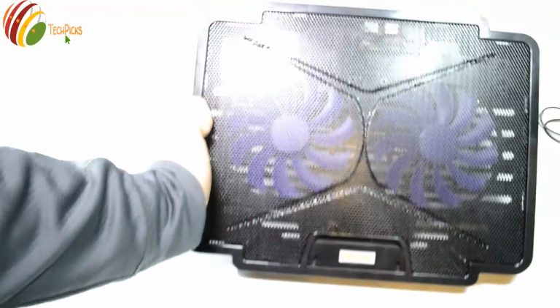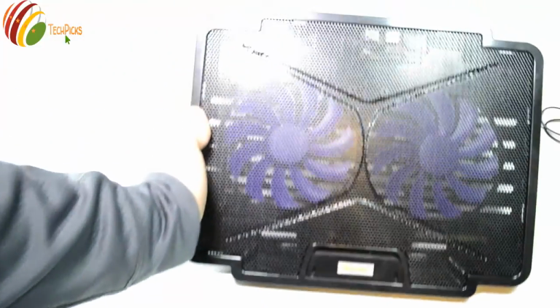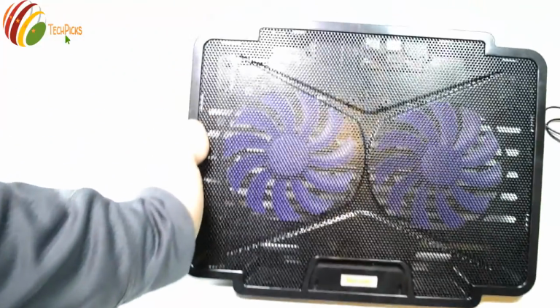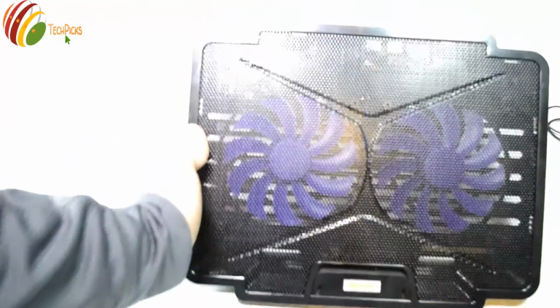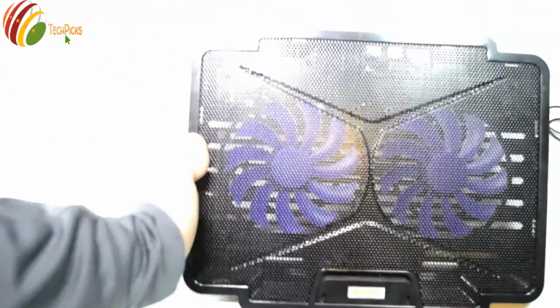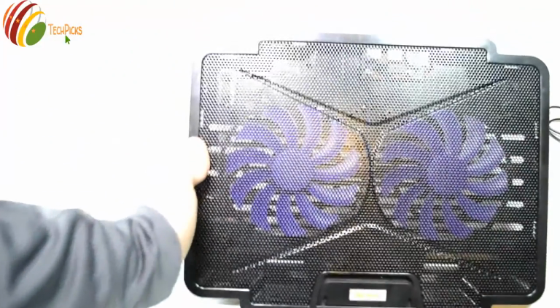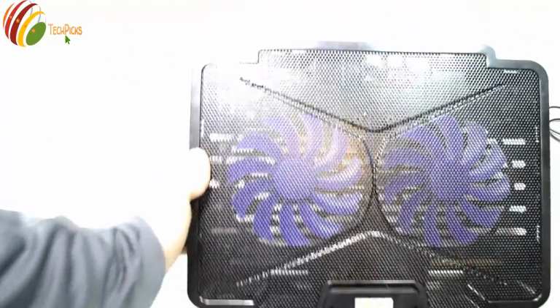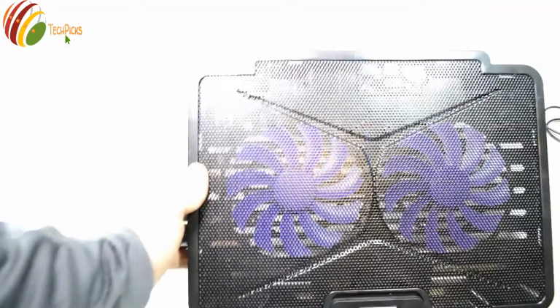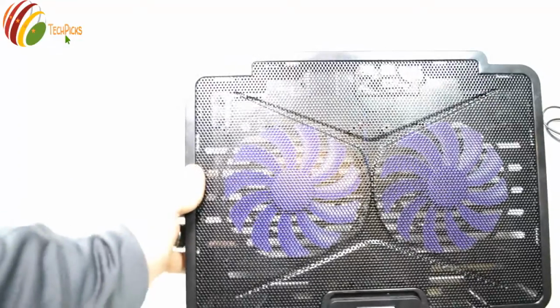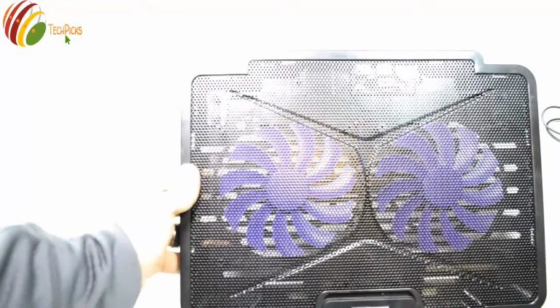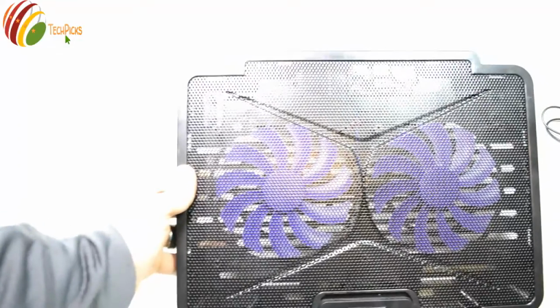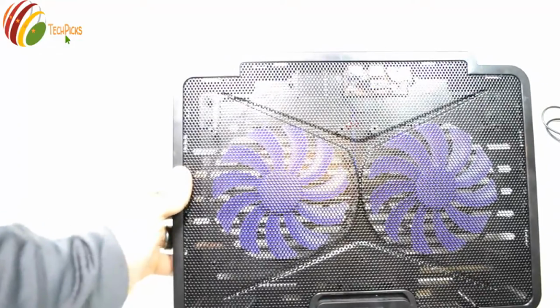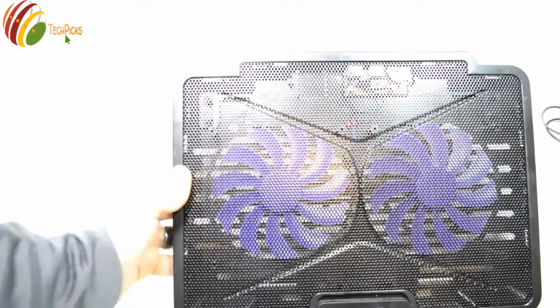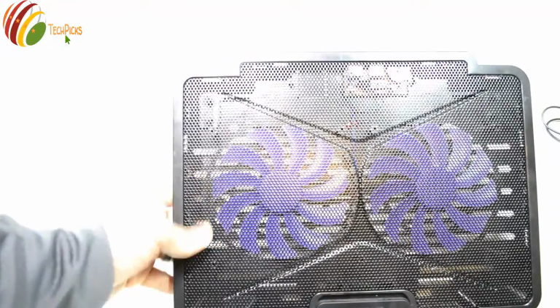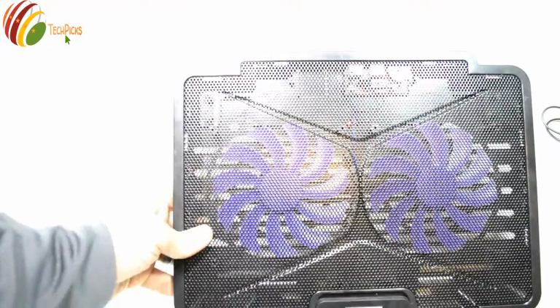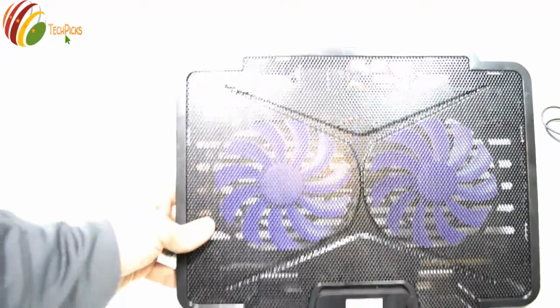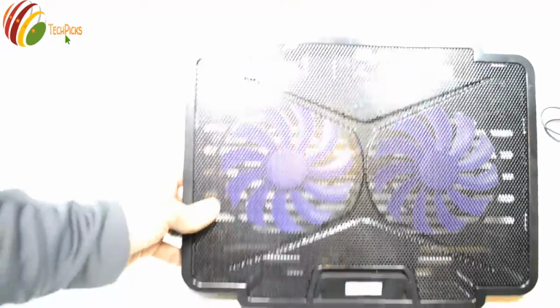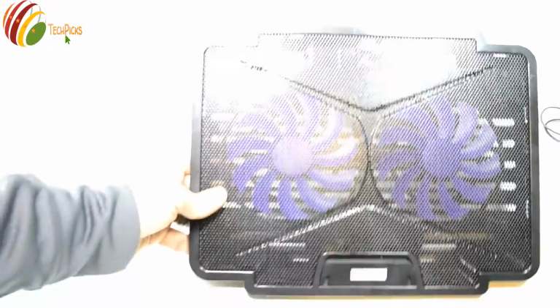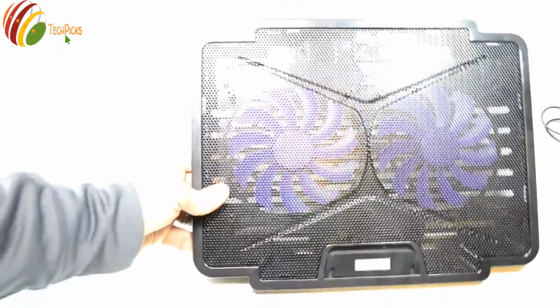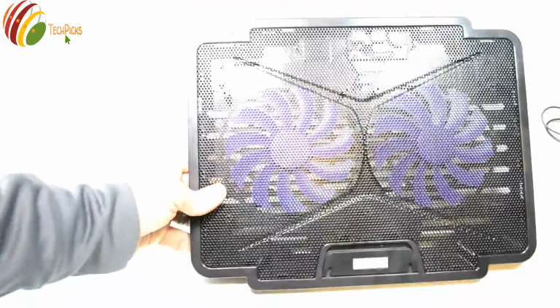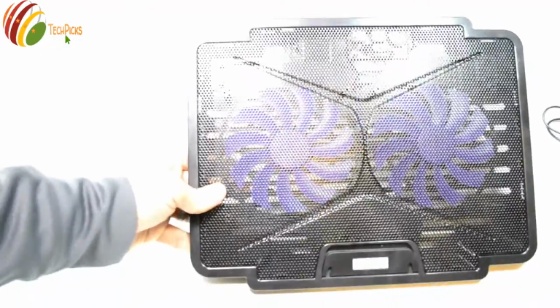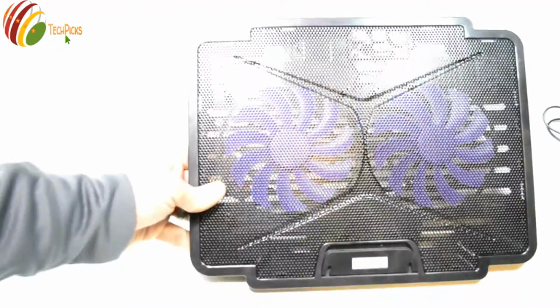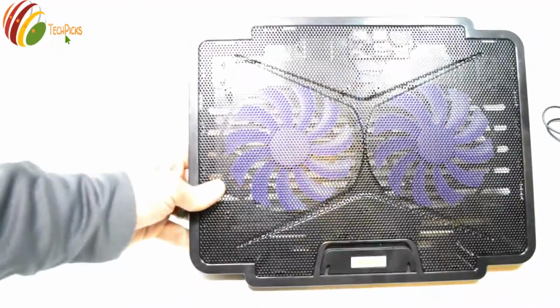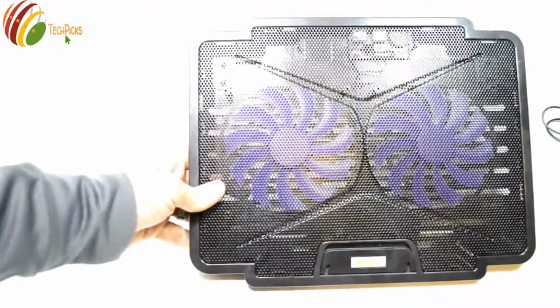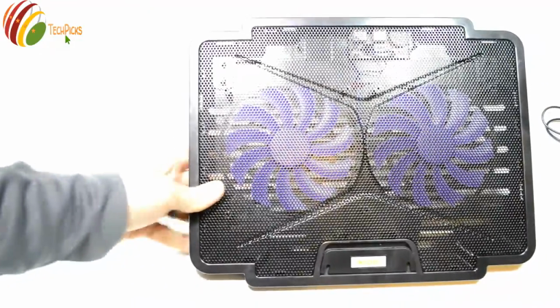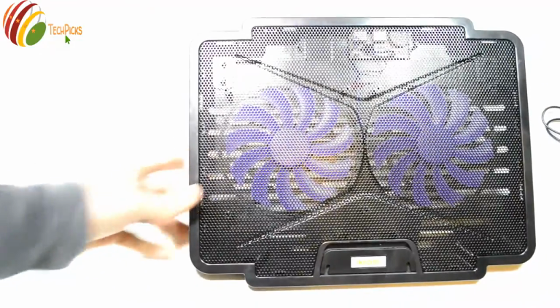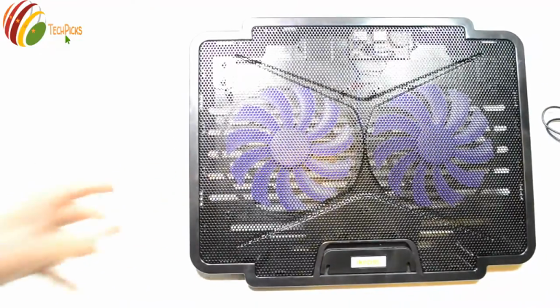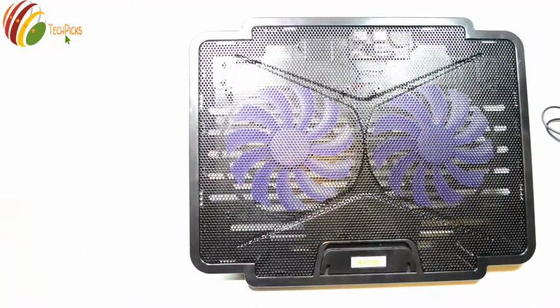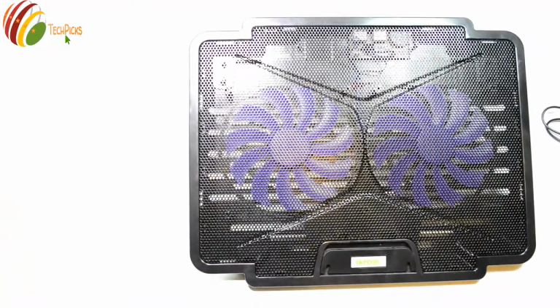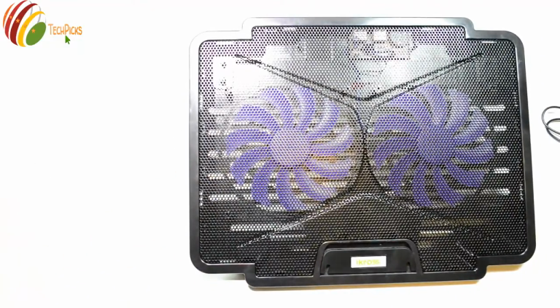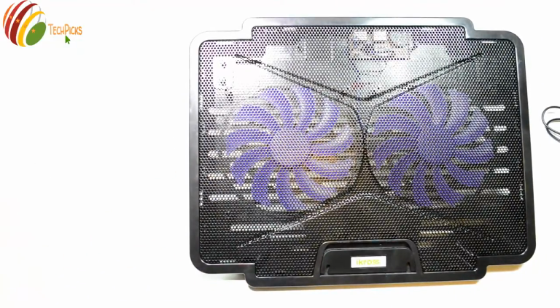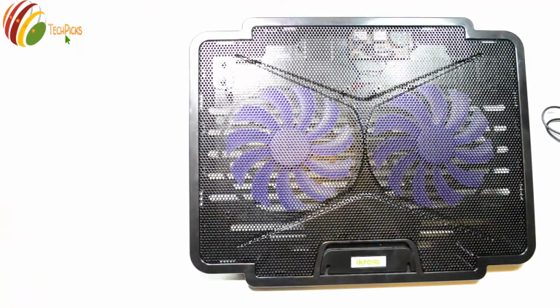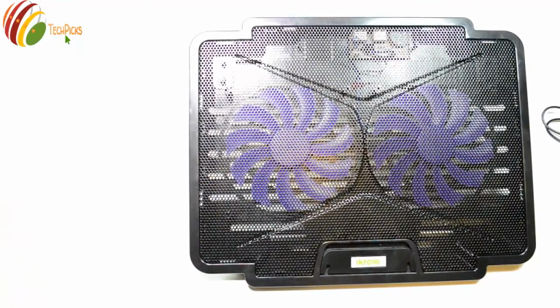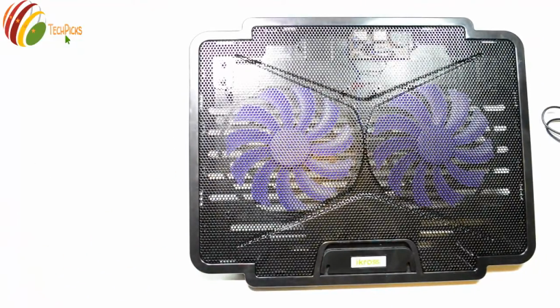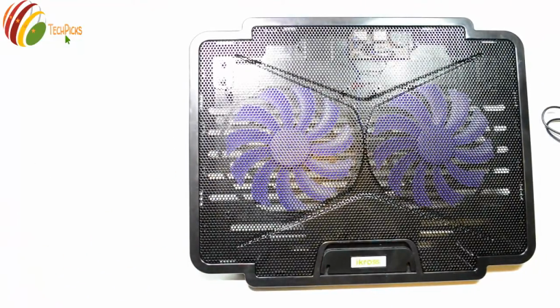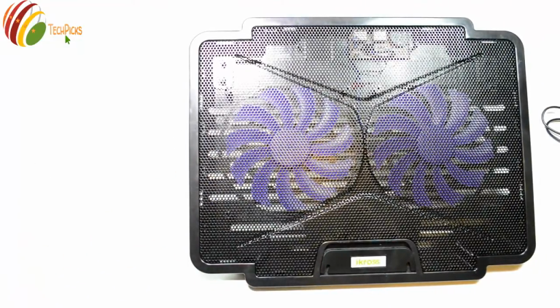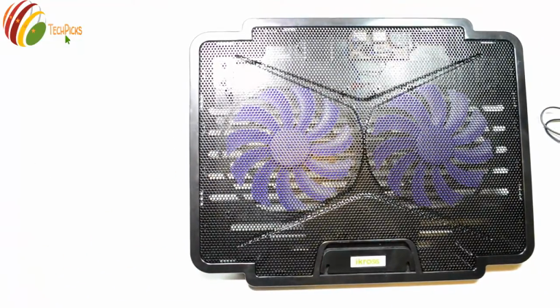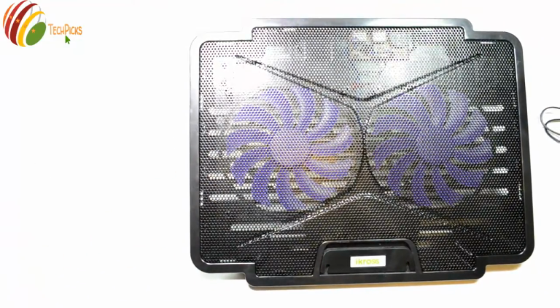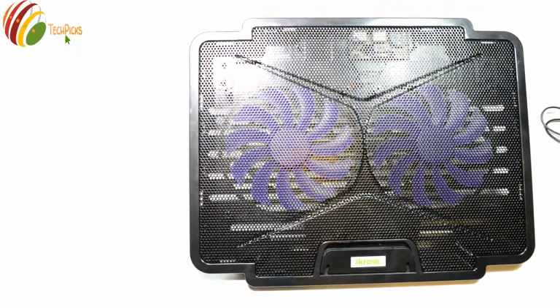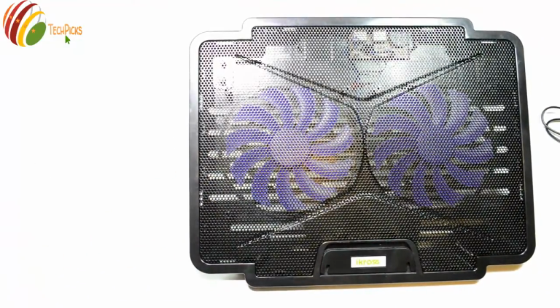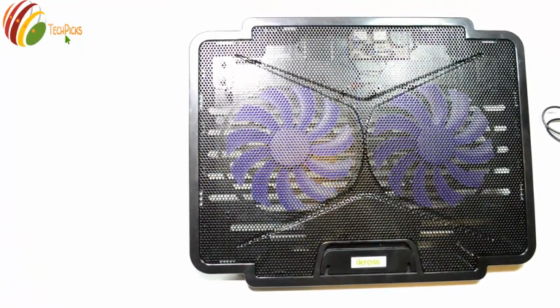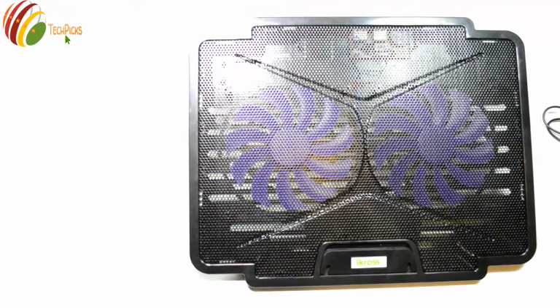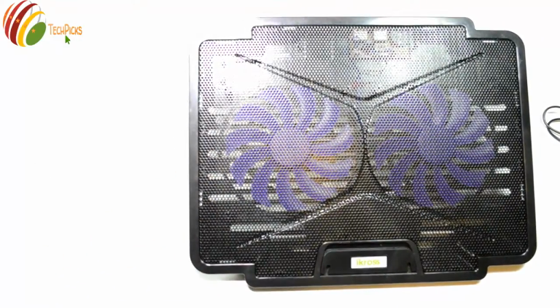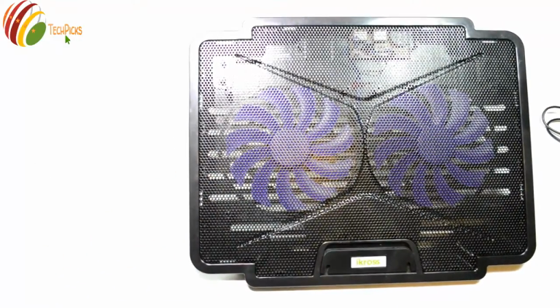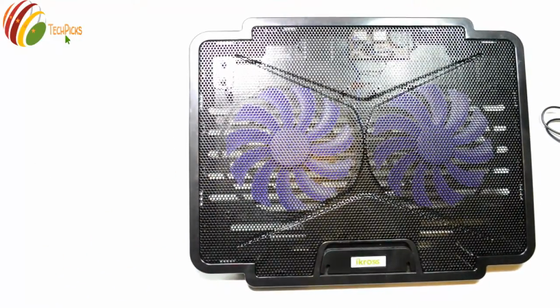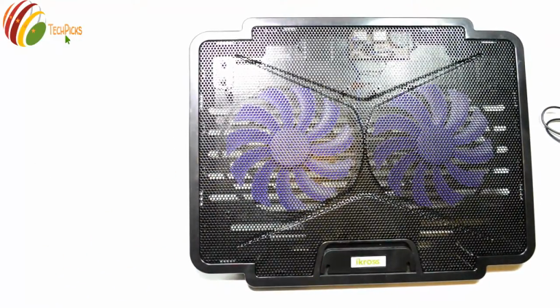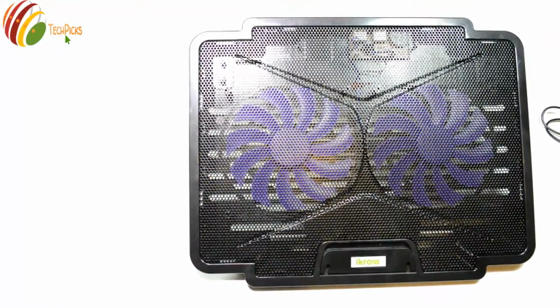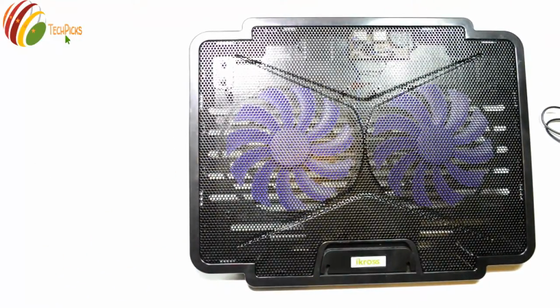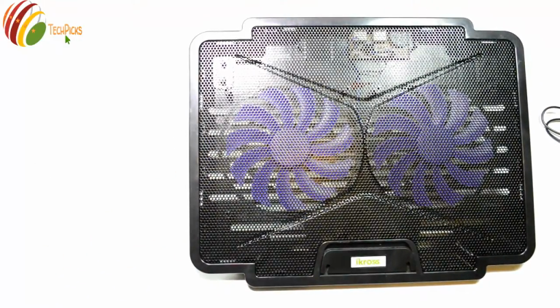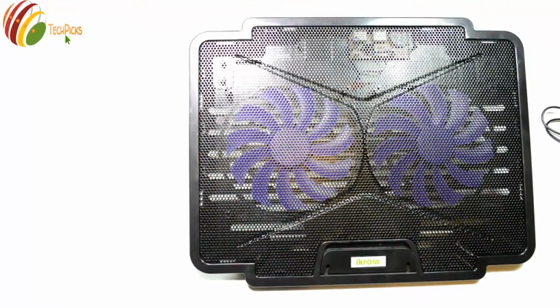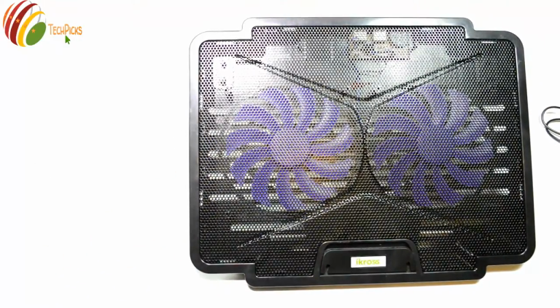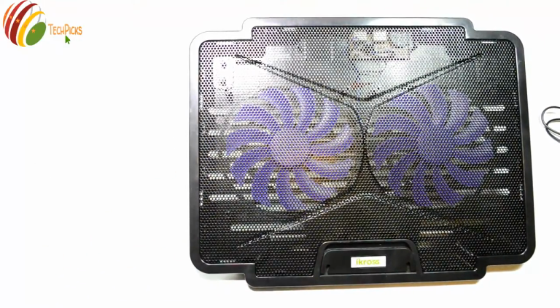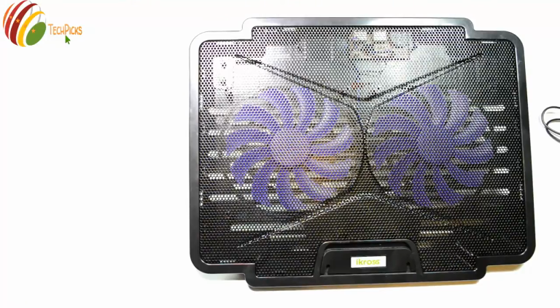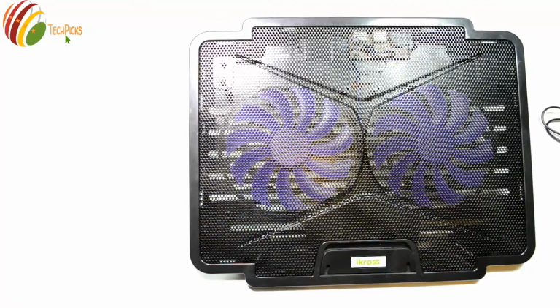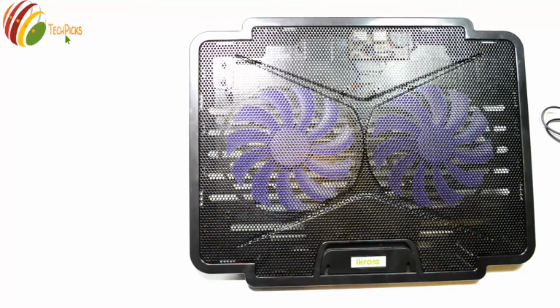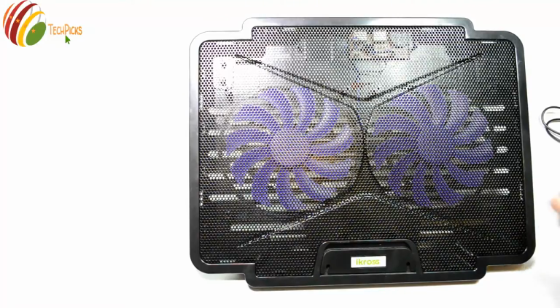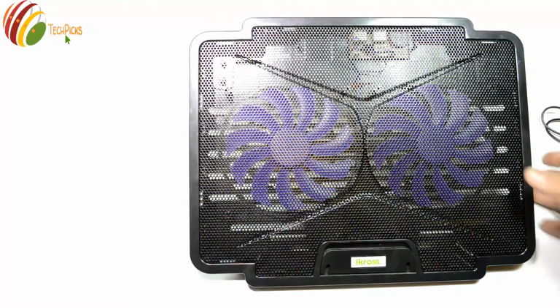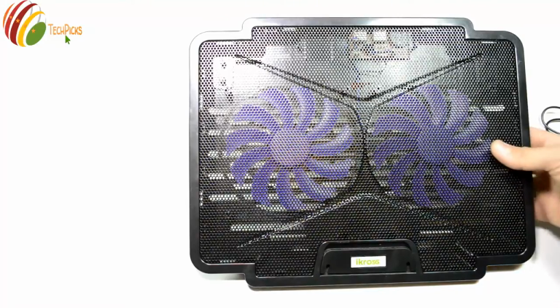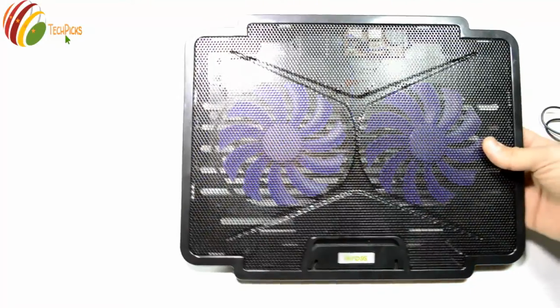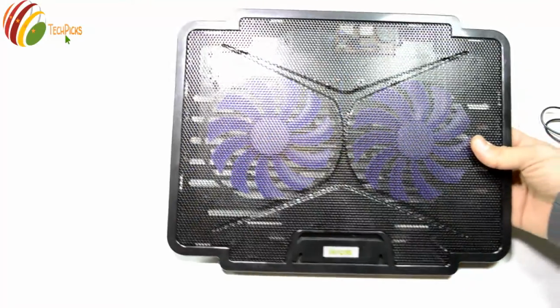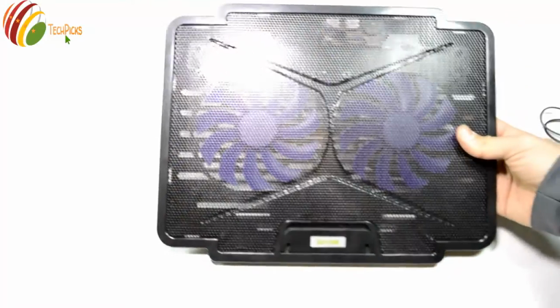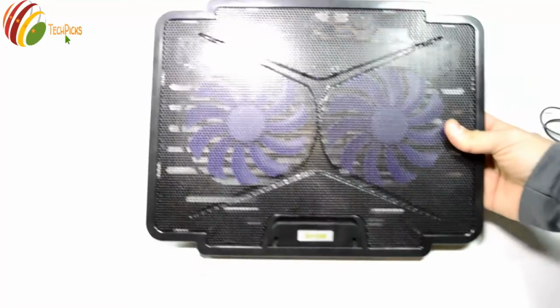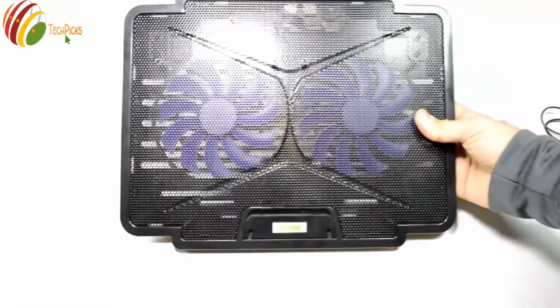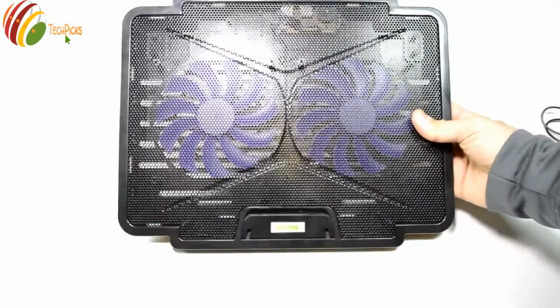I'm going to turn it on and show you guys how it works. I'm going to put my laptop on top of it right now and show you guys when it runs.